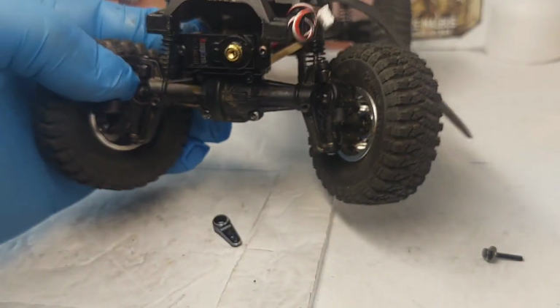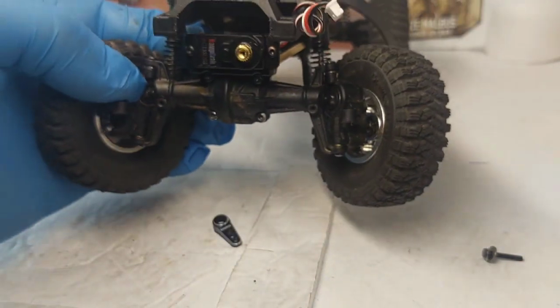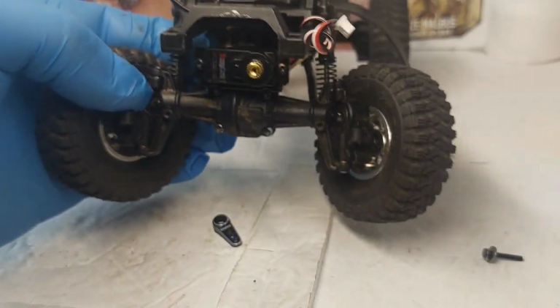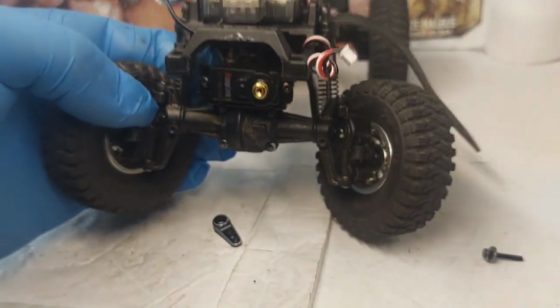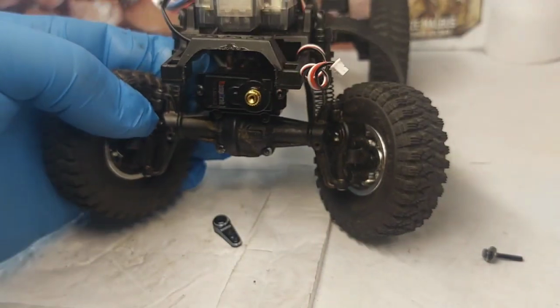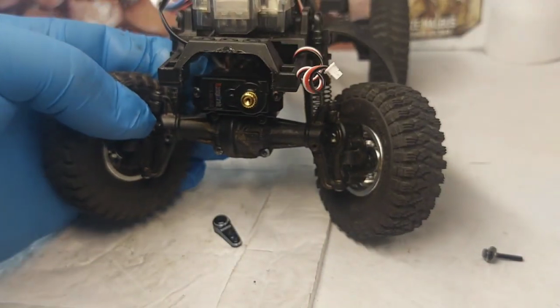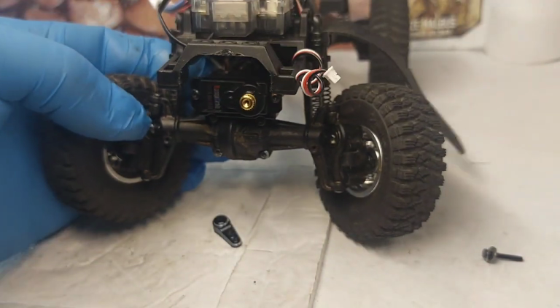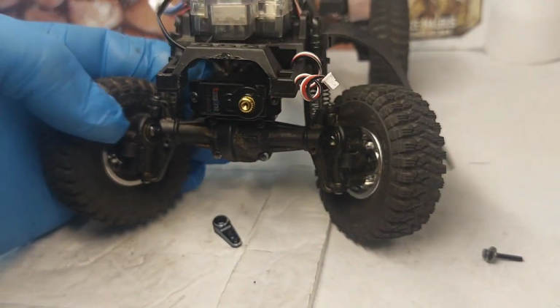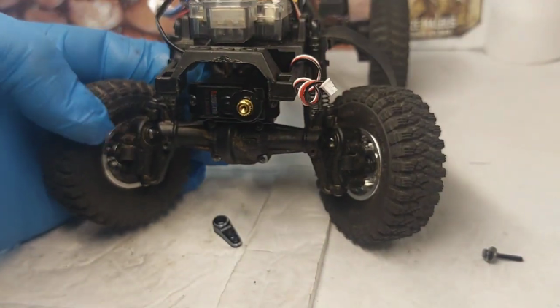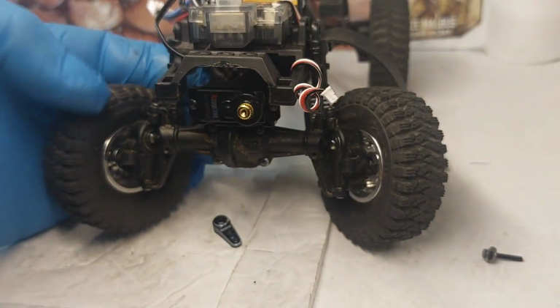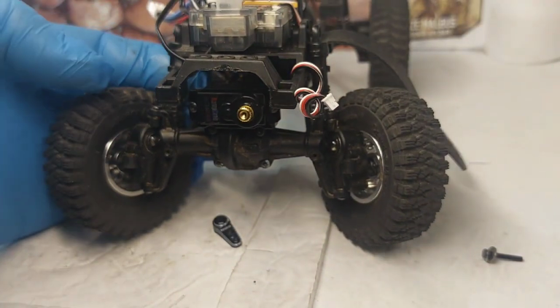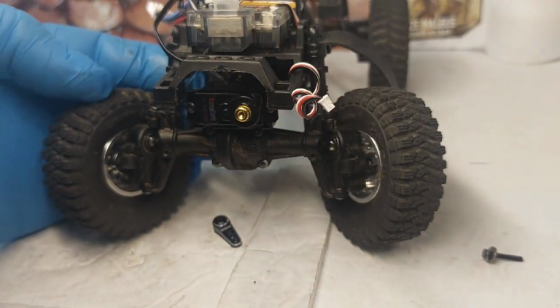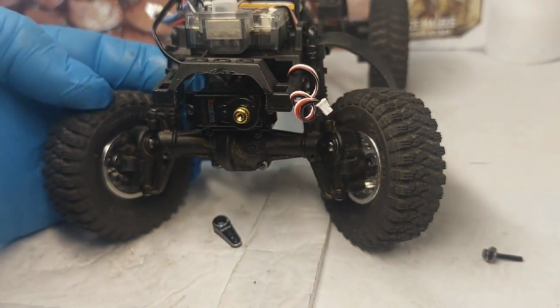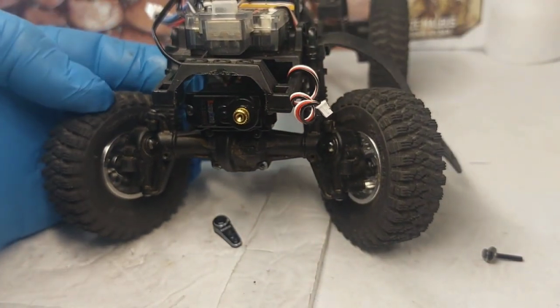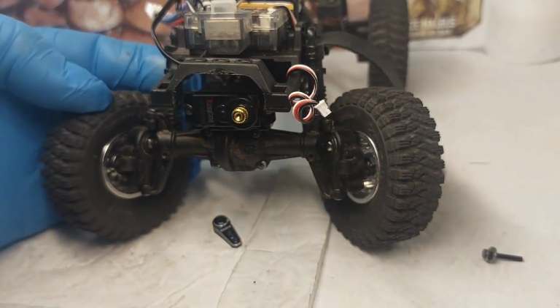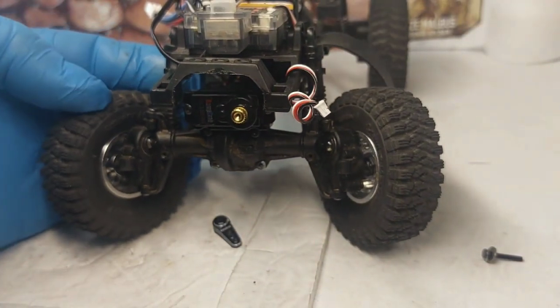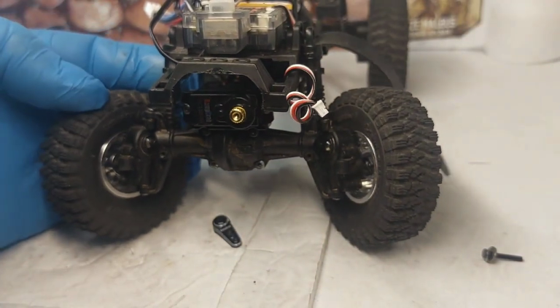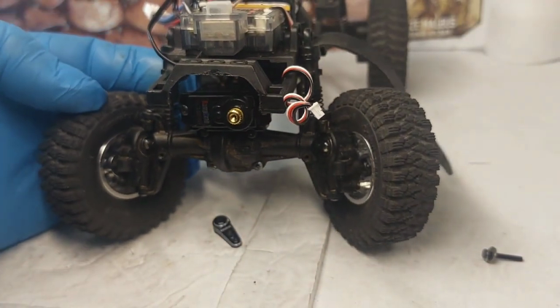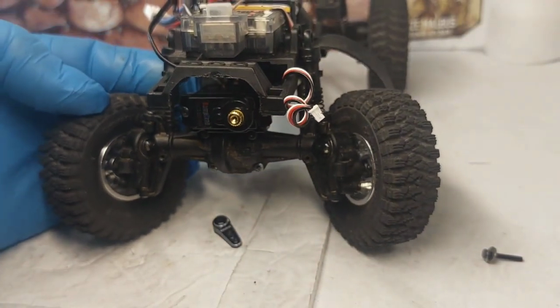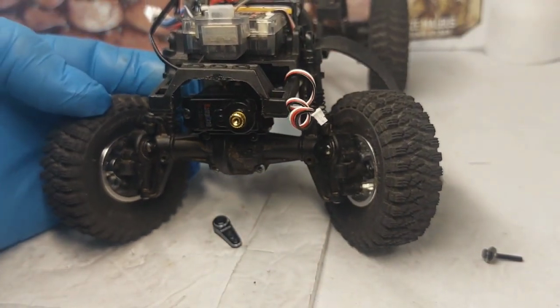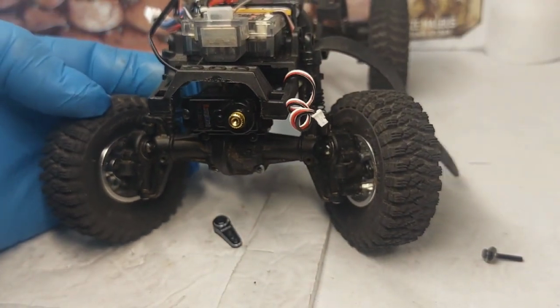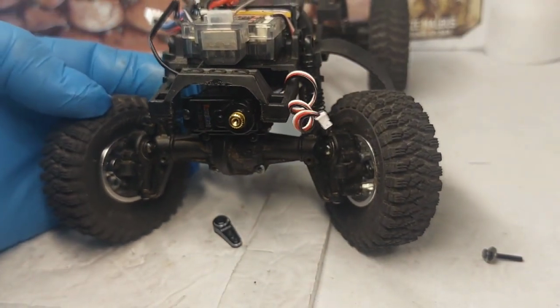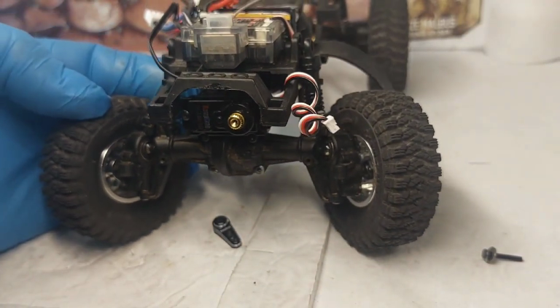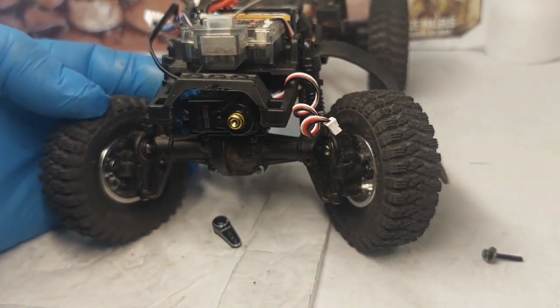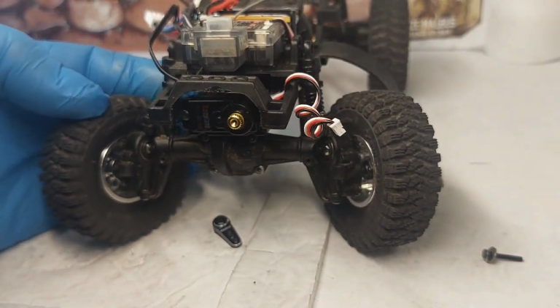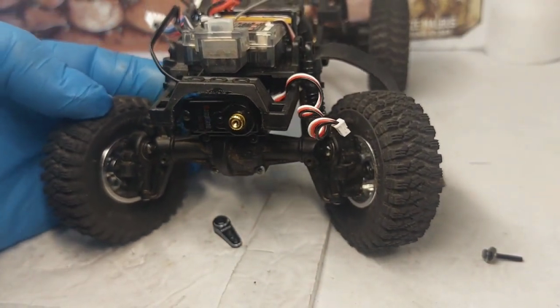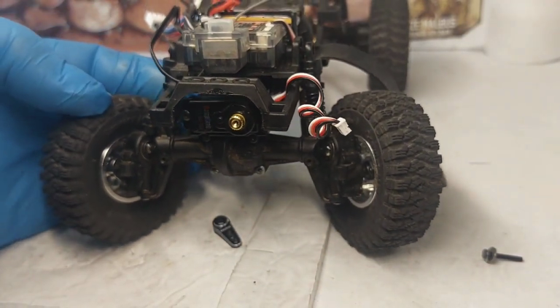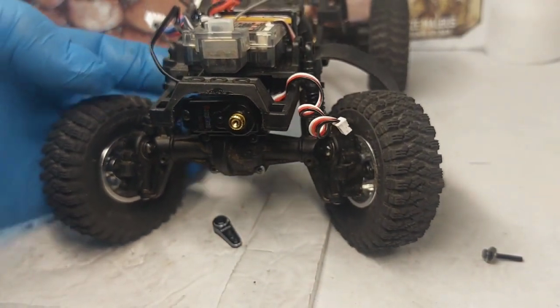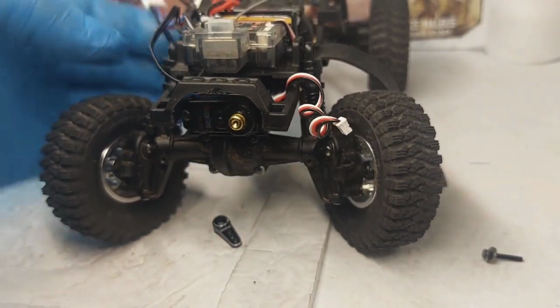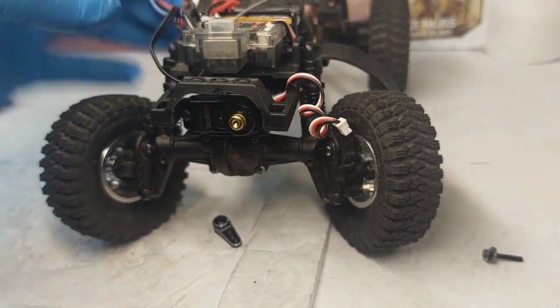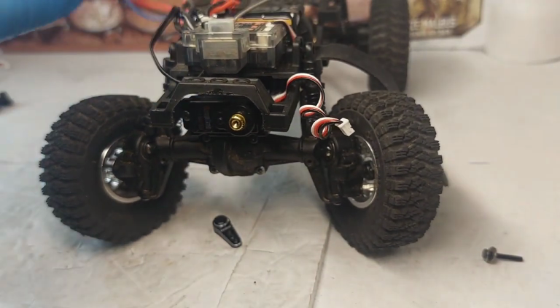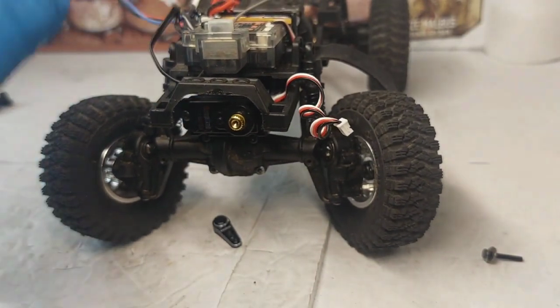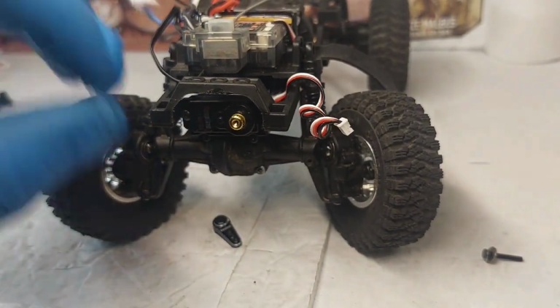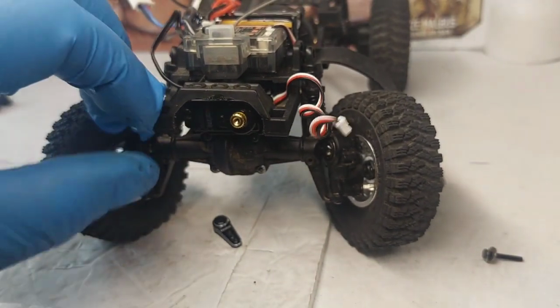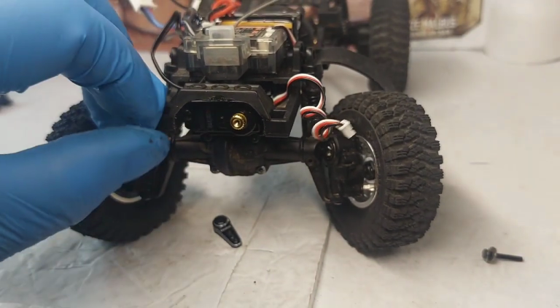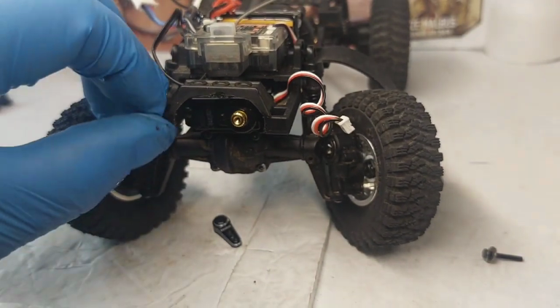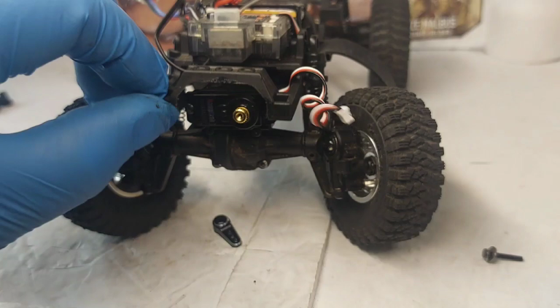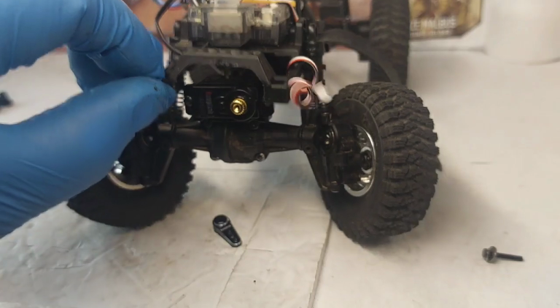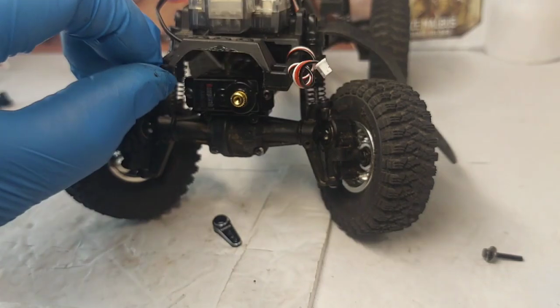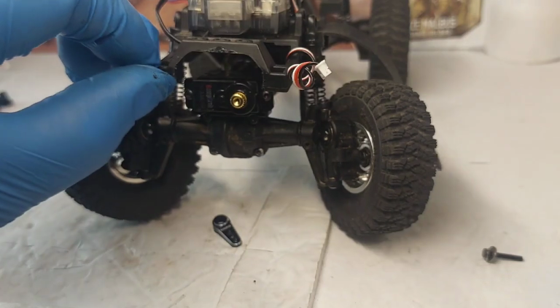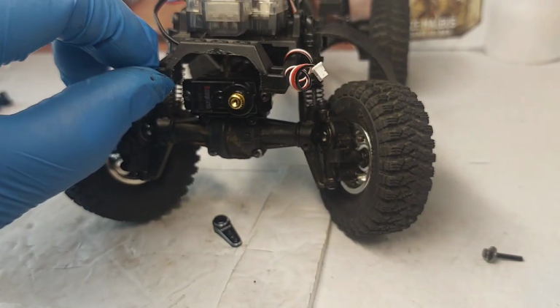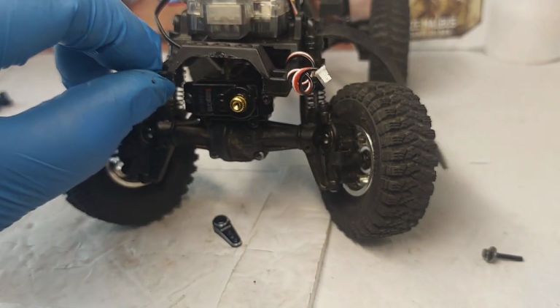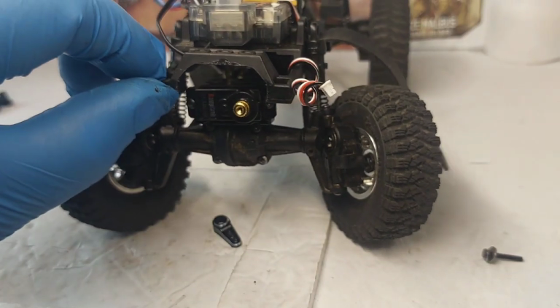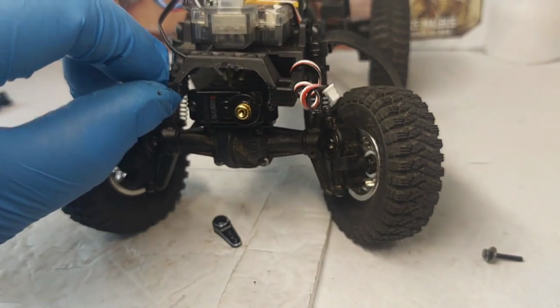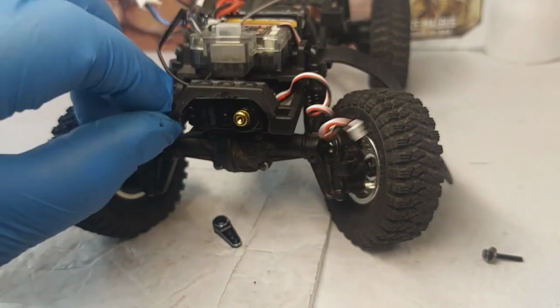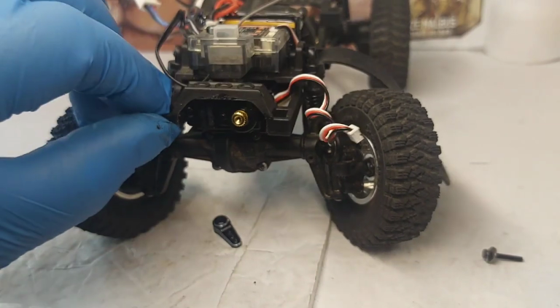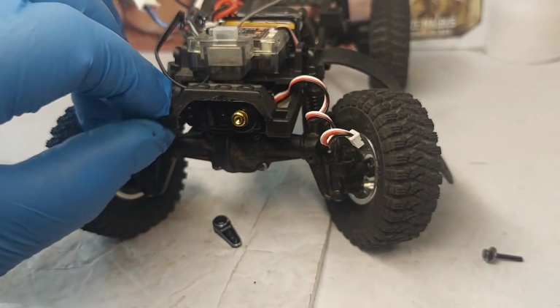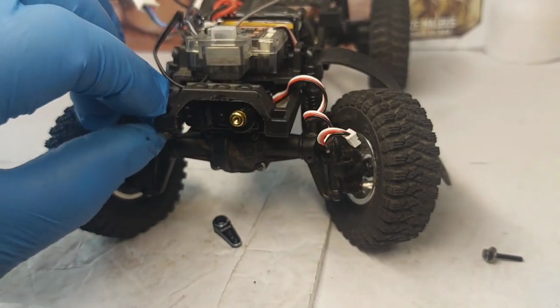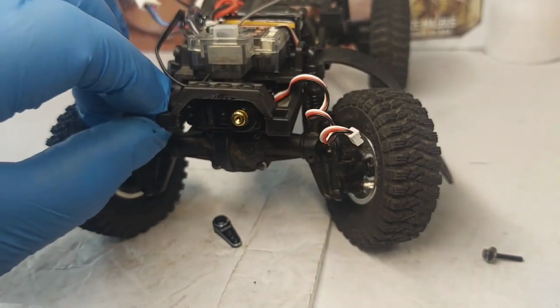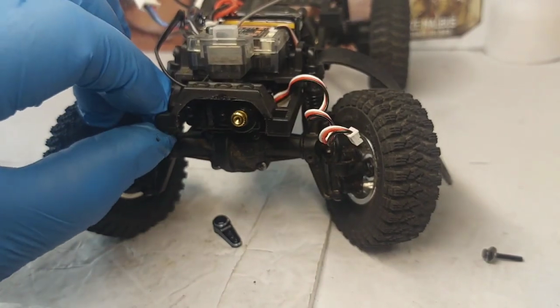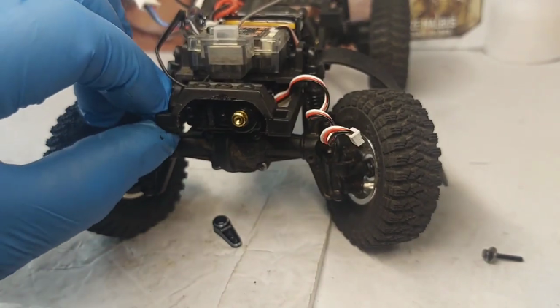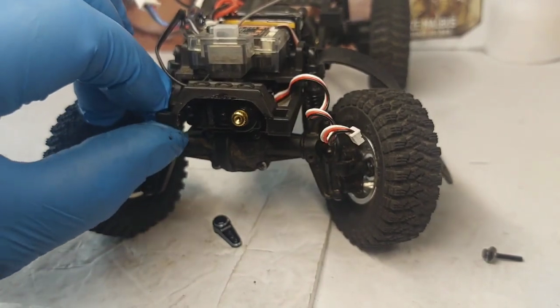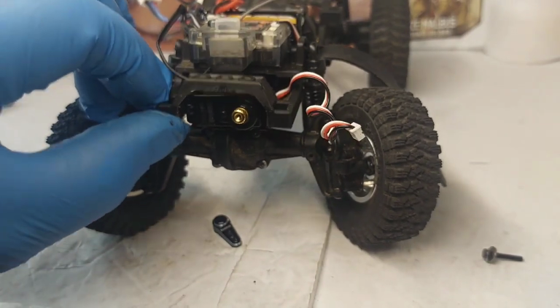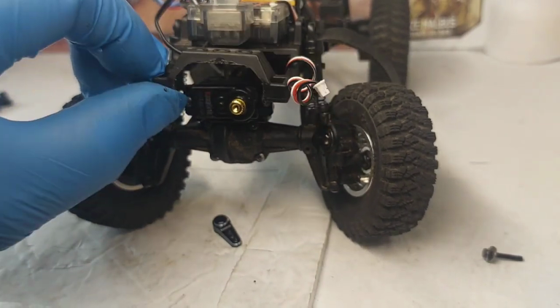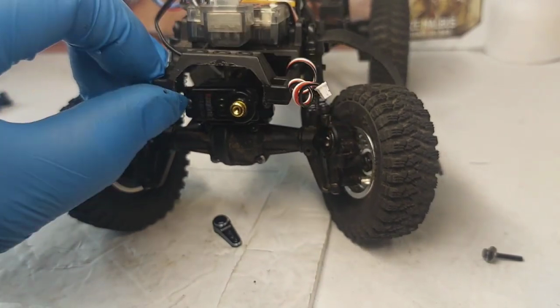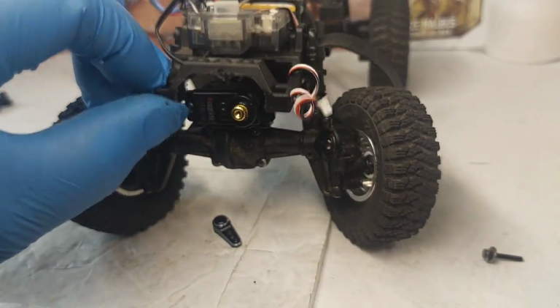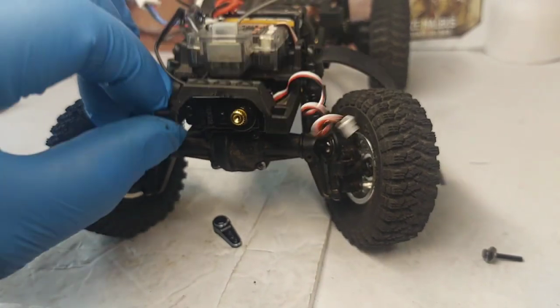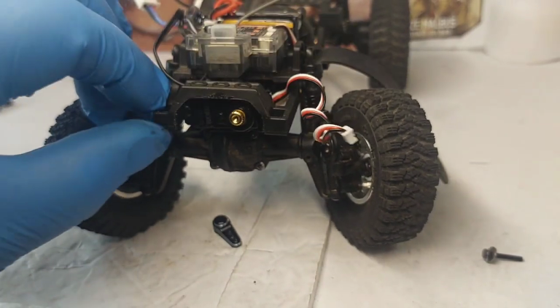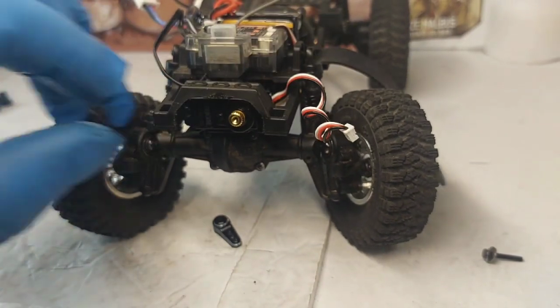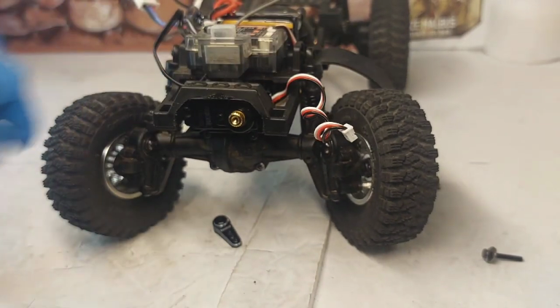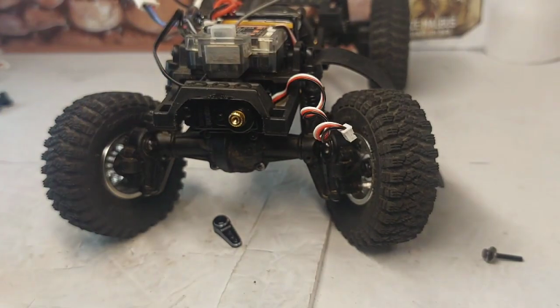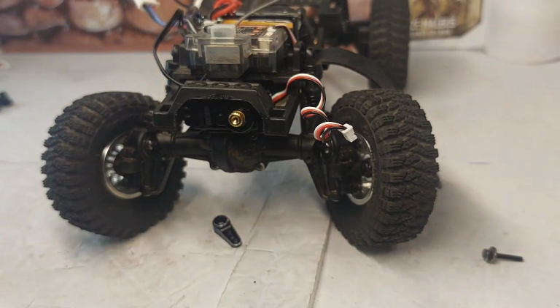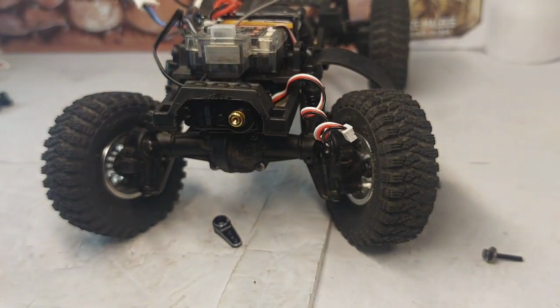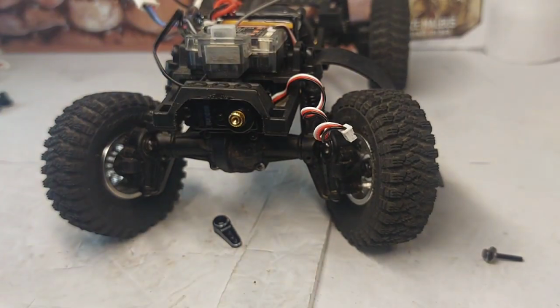The new servo is installed. Now we just got to put the brass steering link in, set the servo, and we'll be good to go.